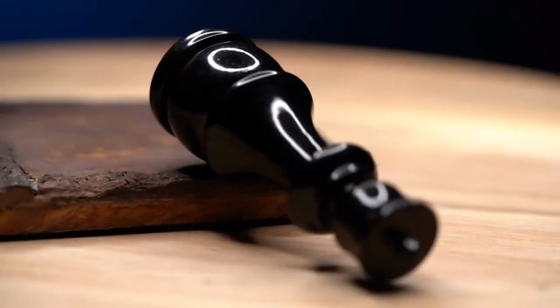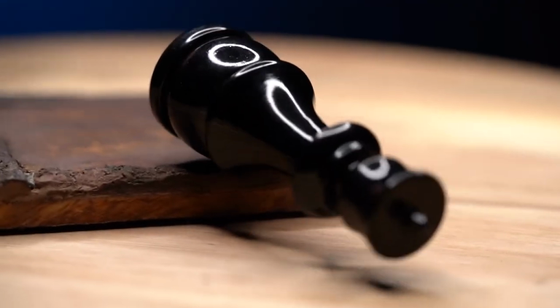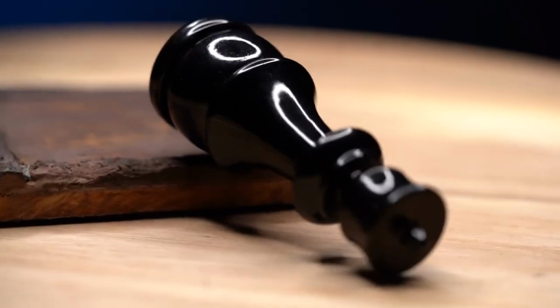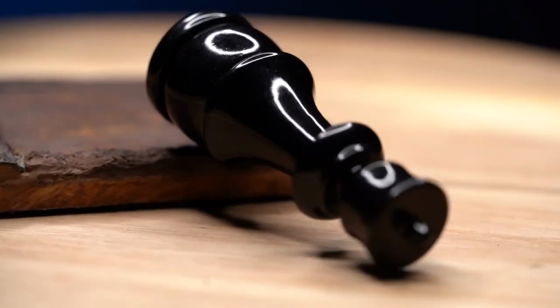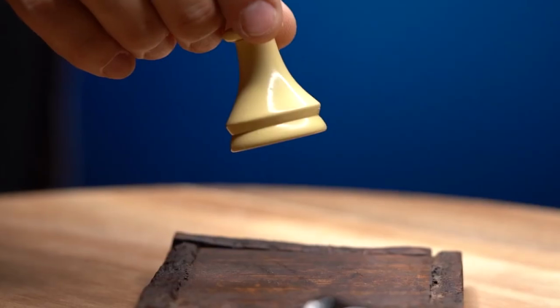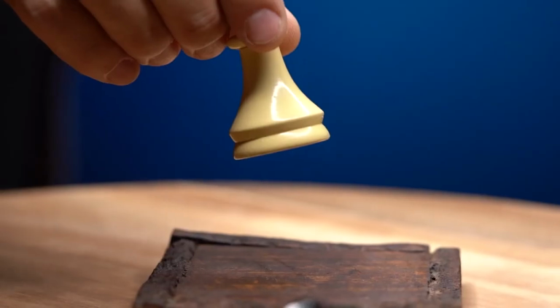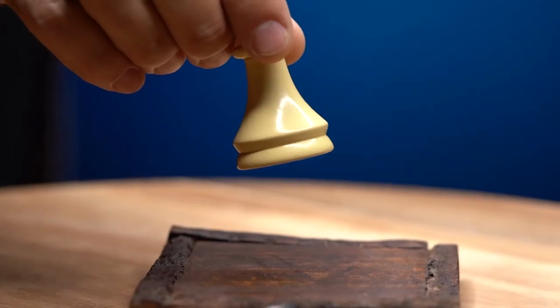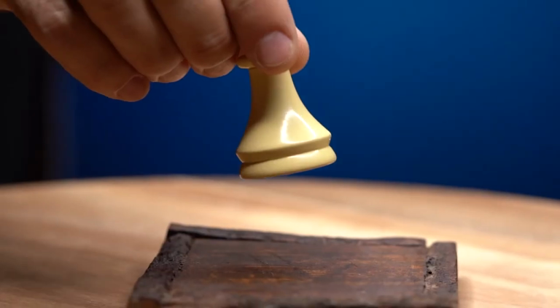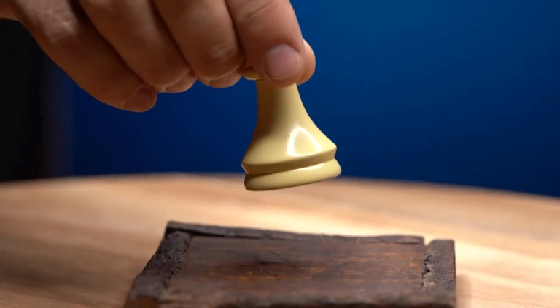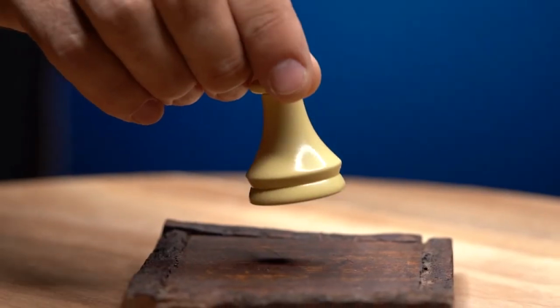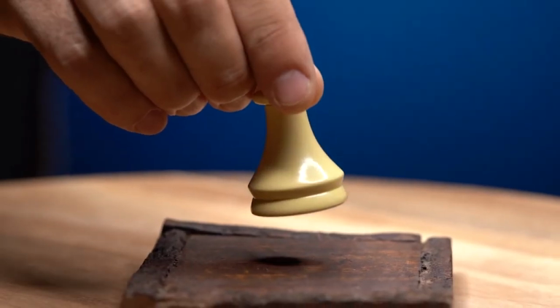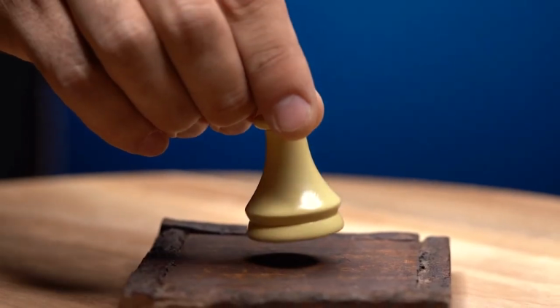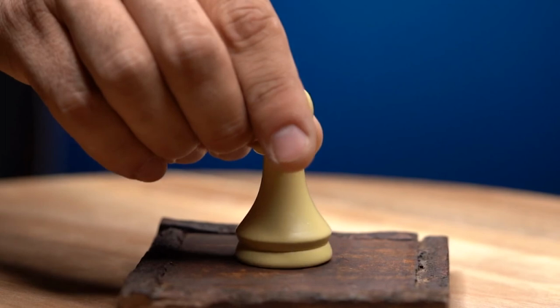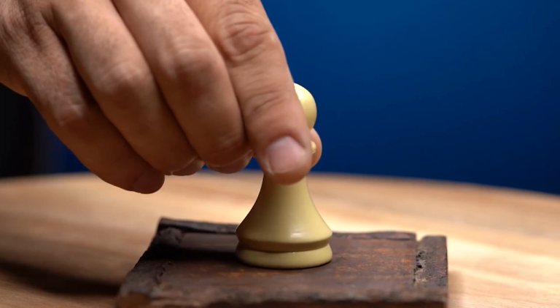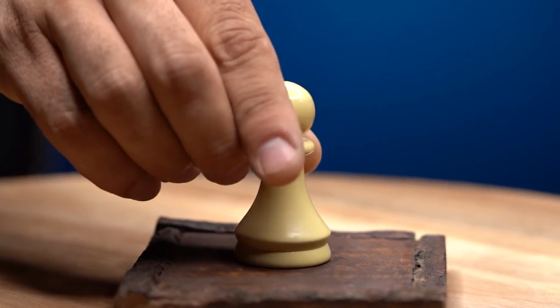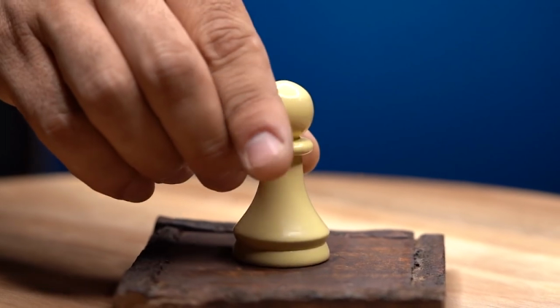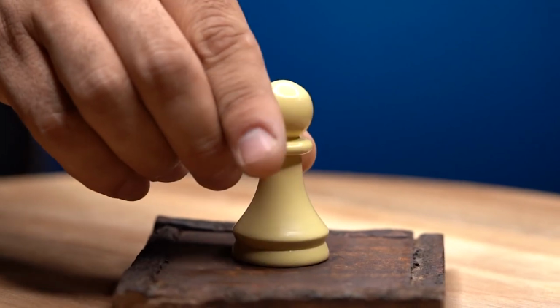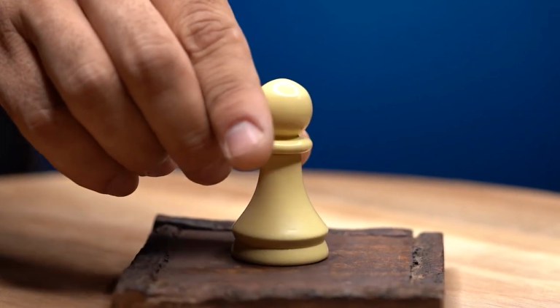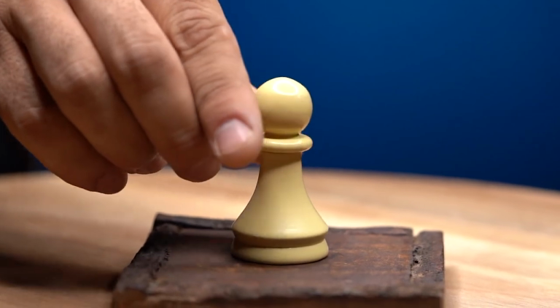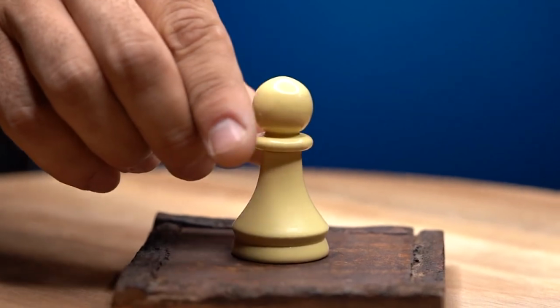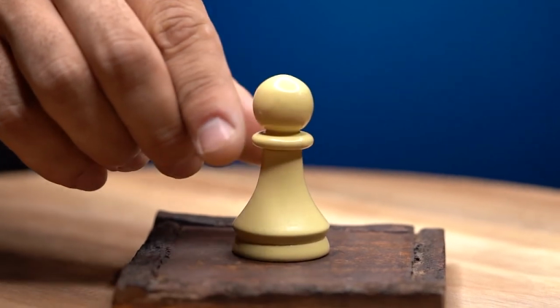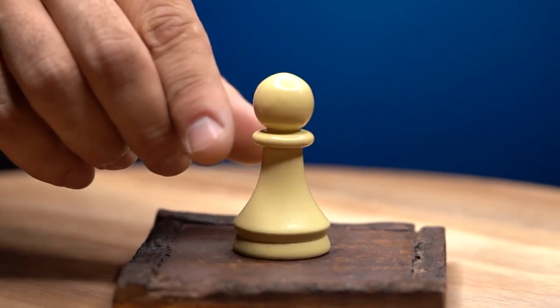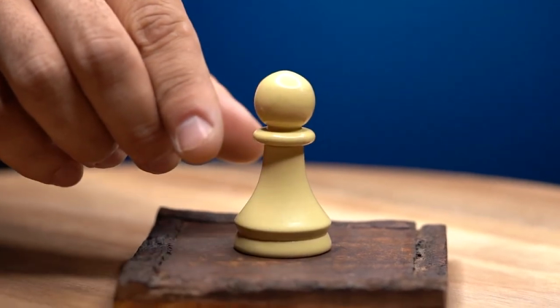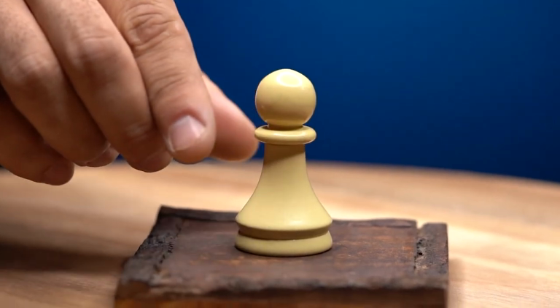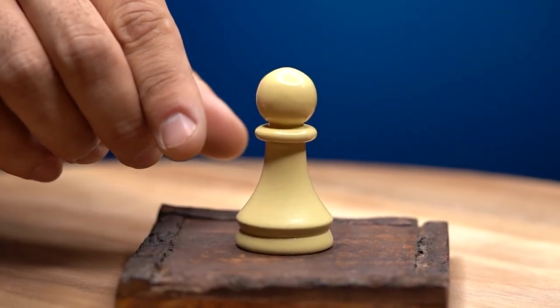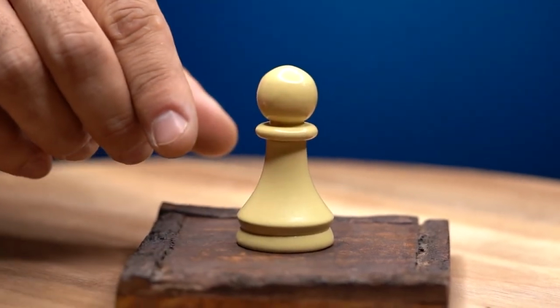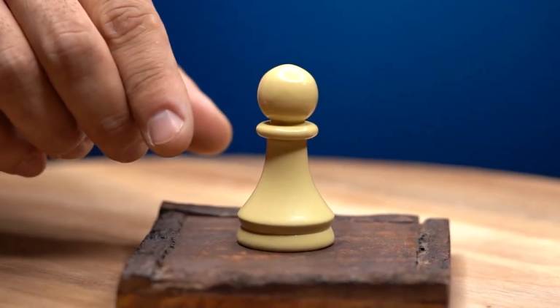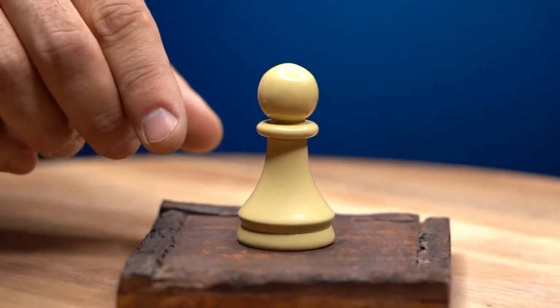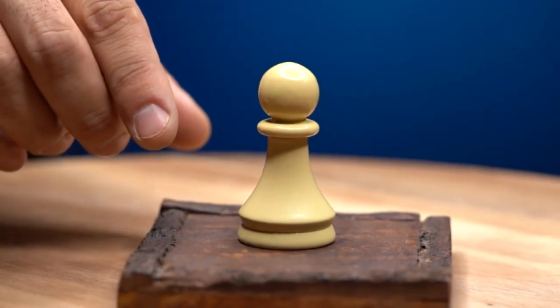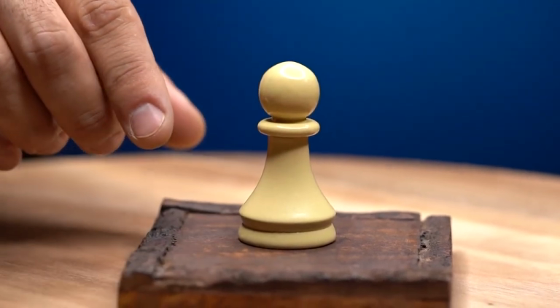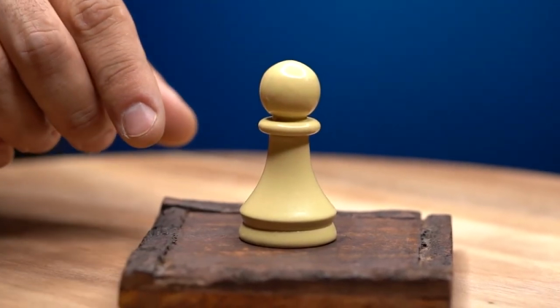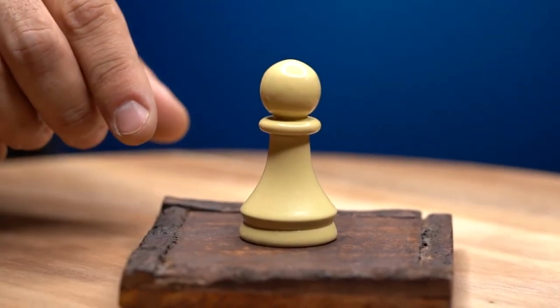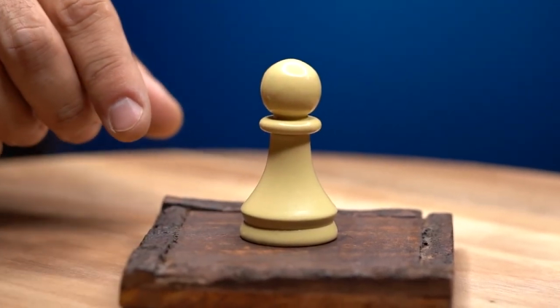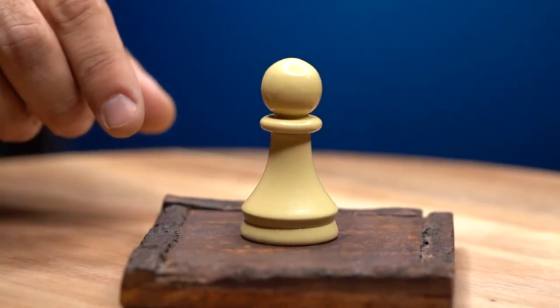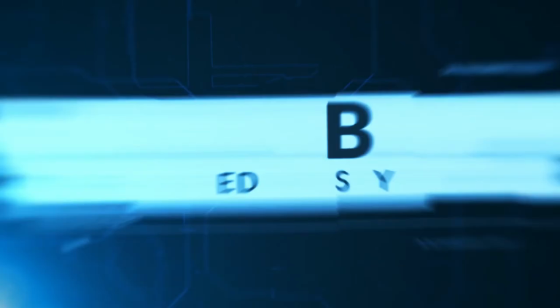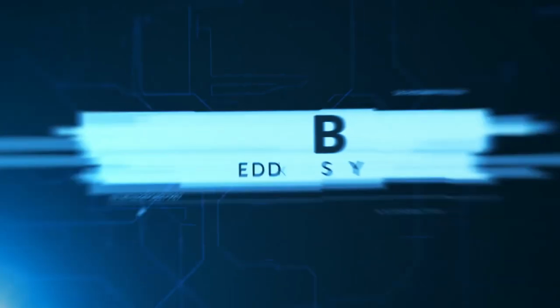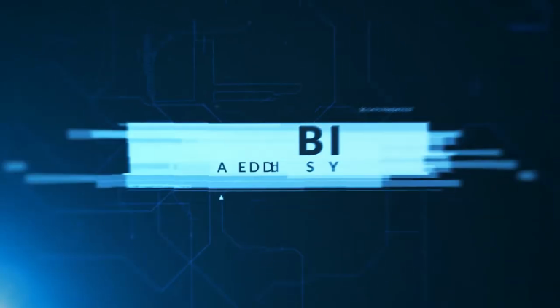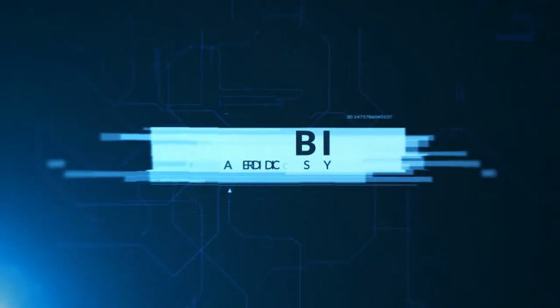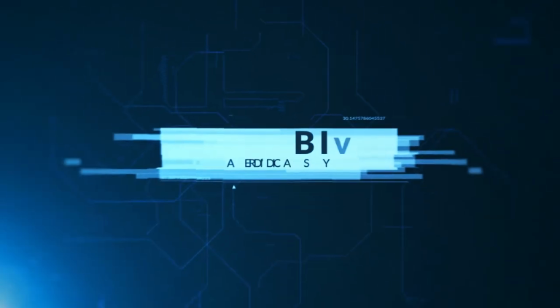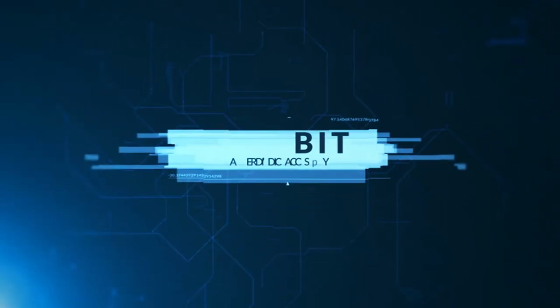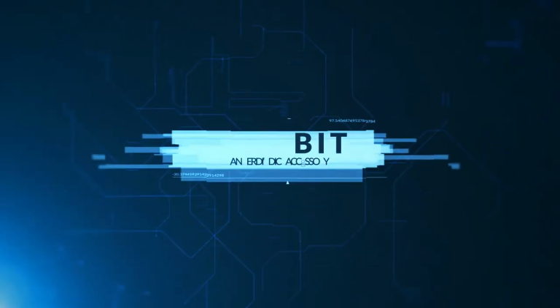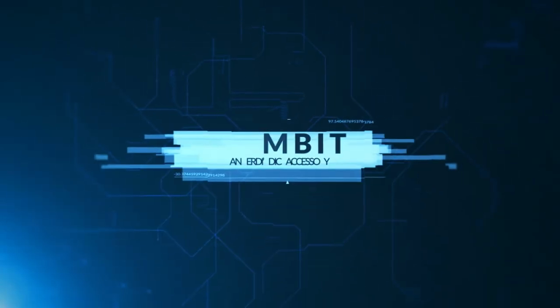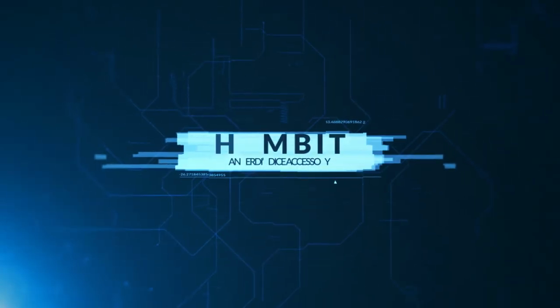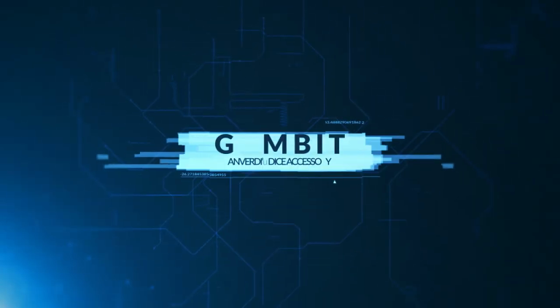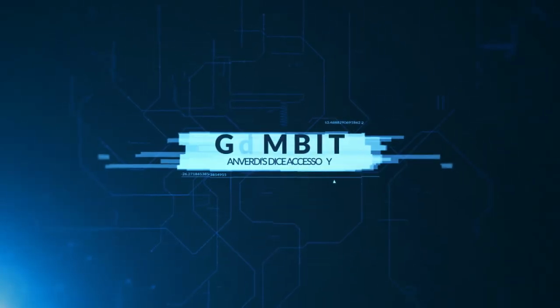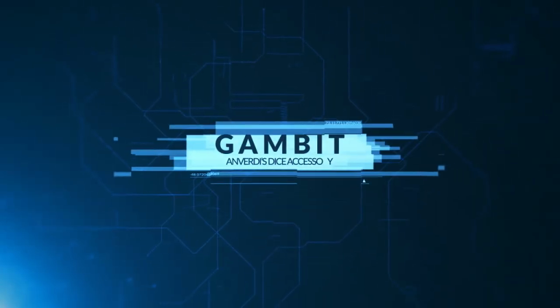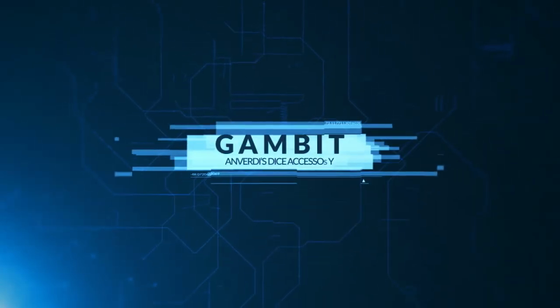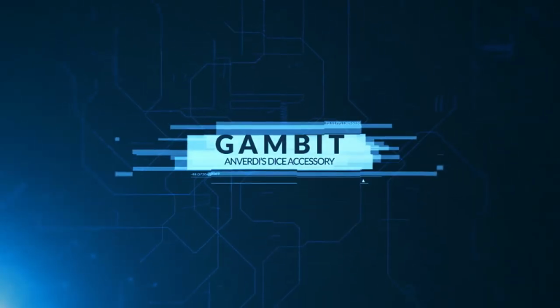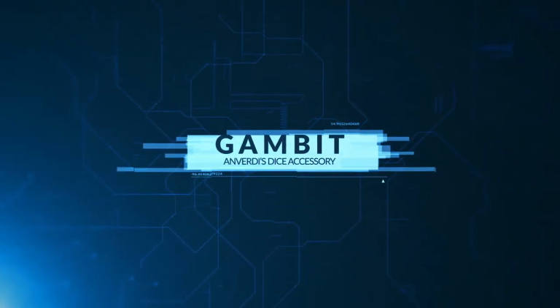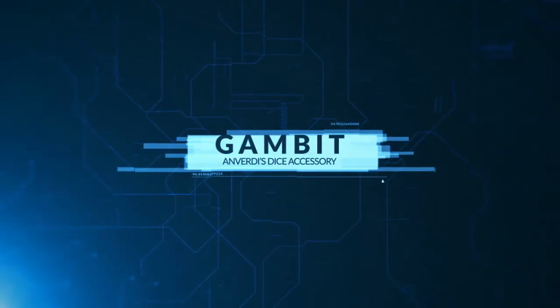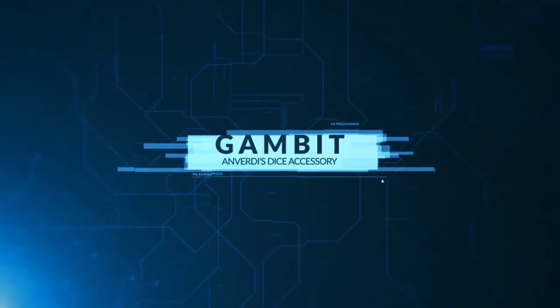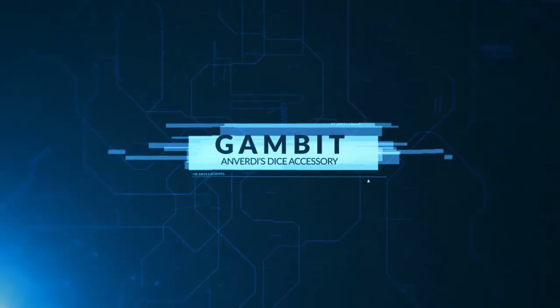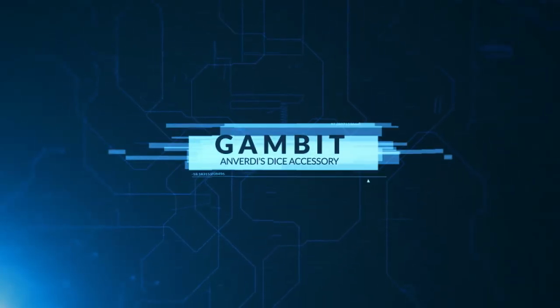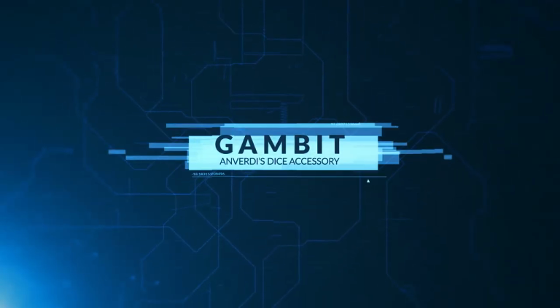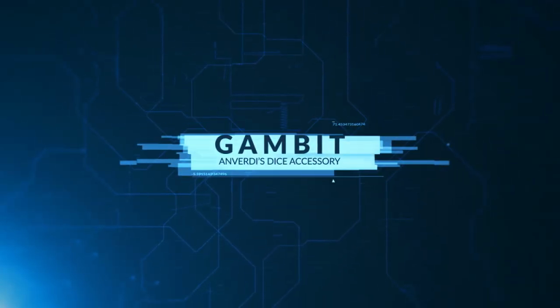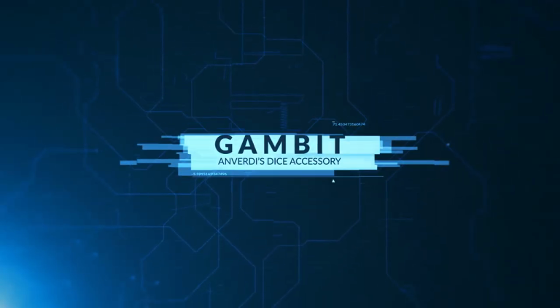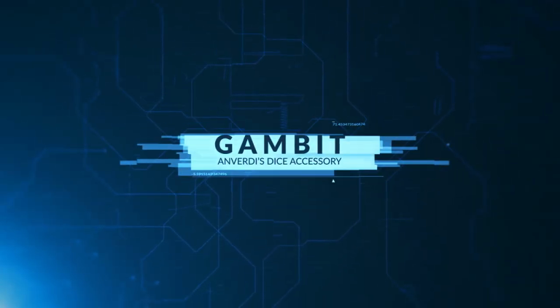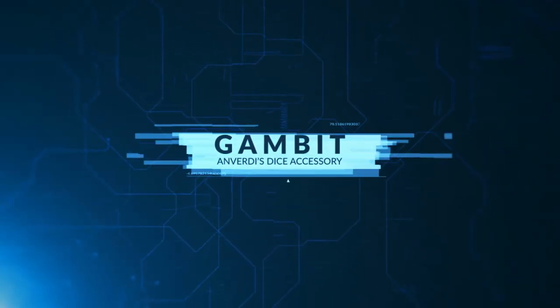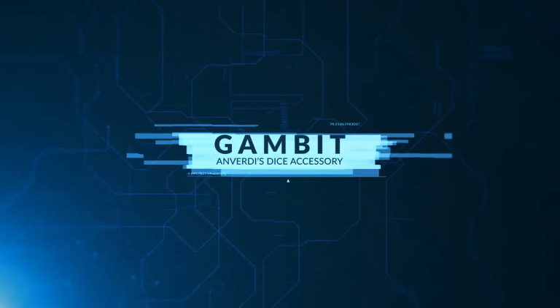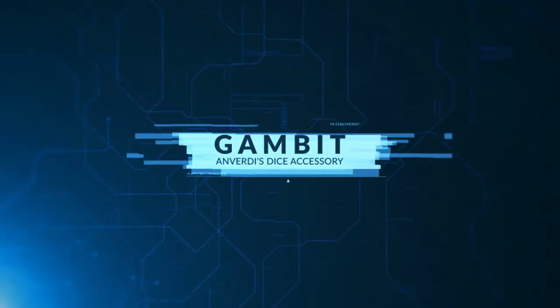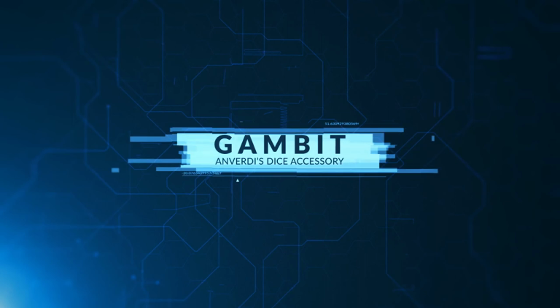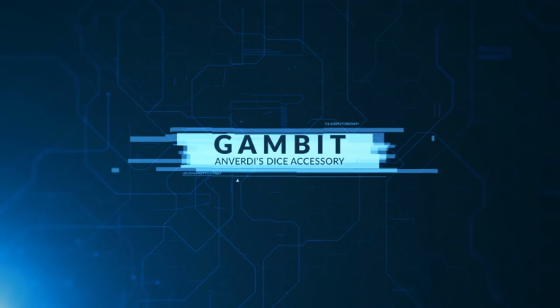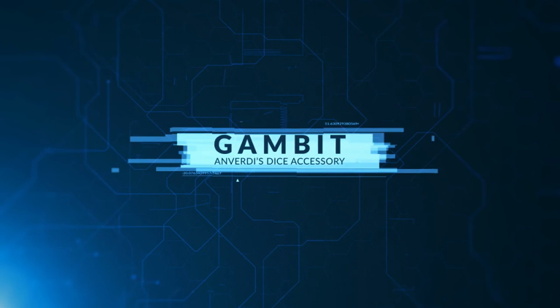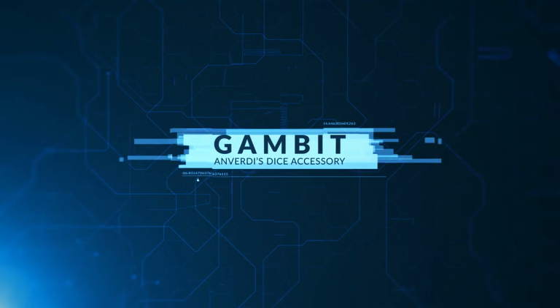Your imagination is your only limitation with Gambit.